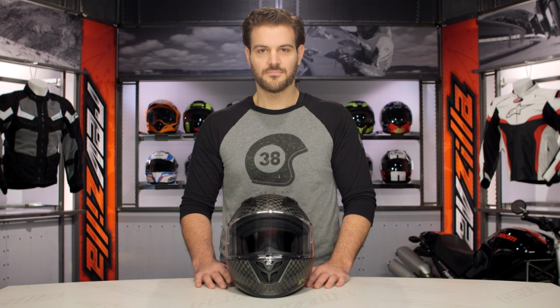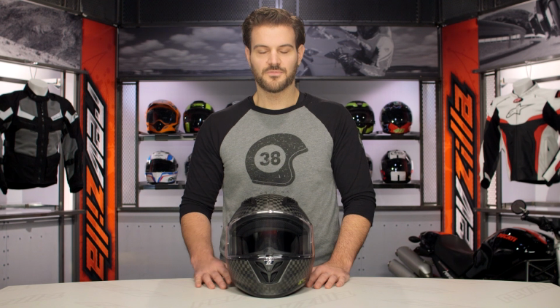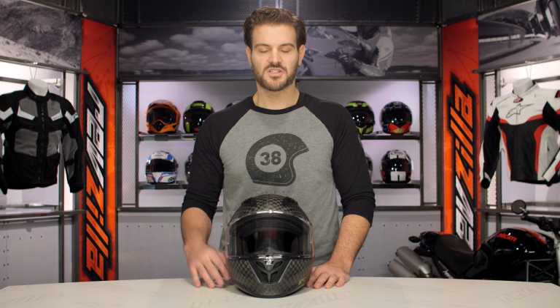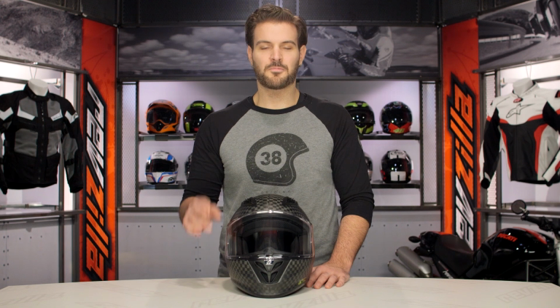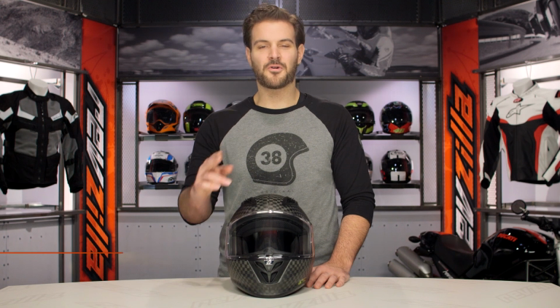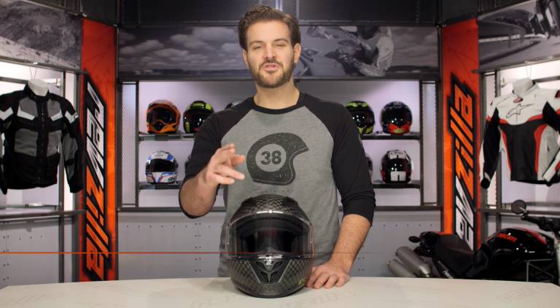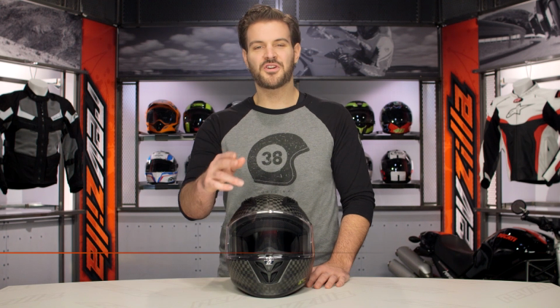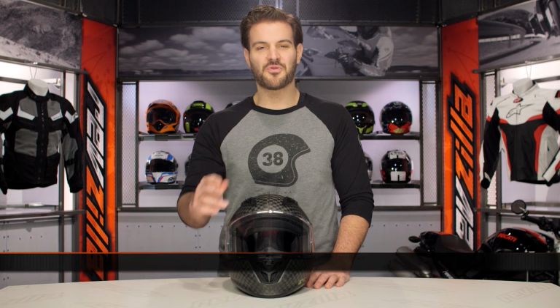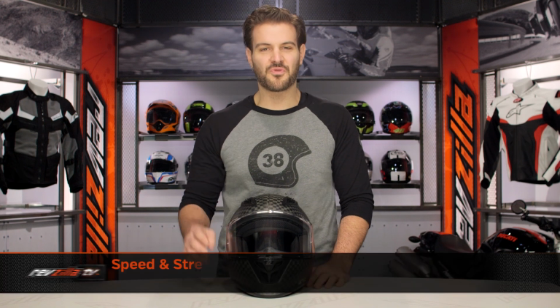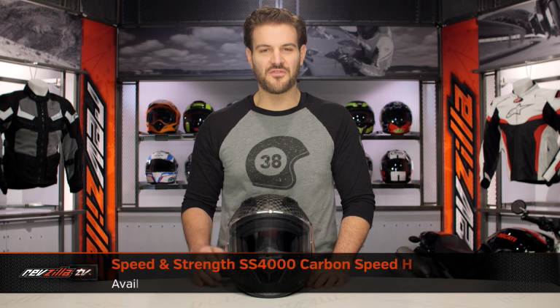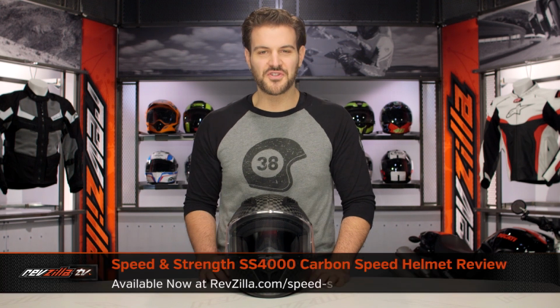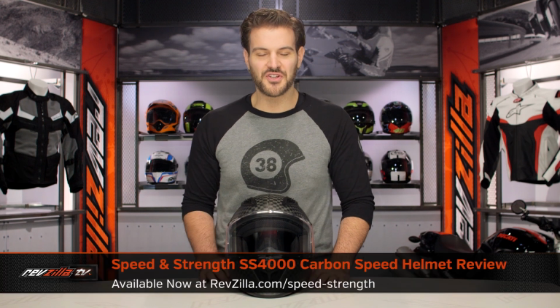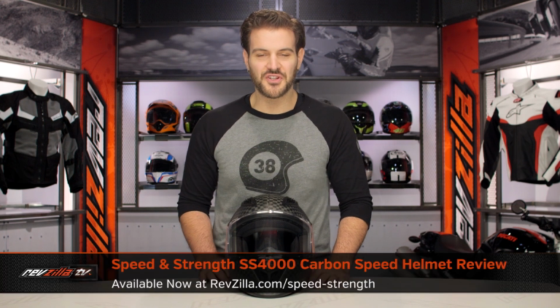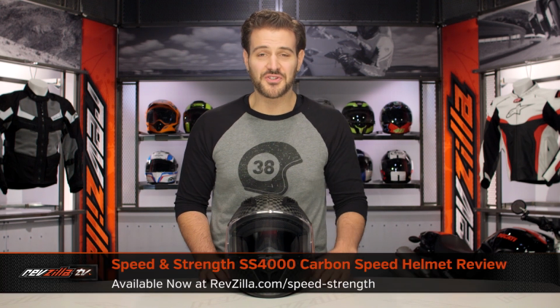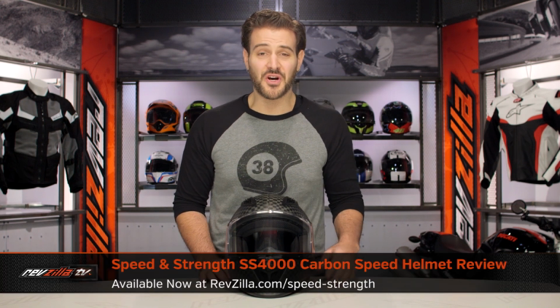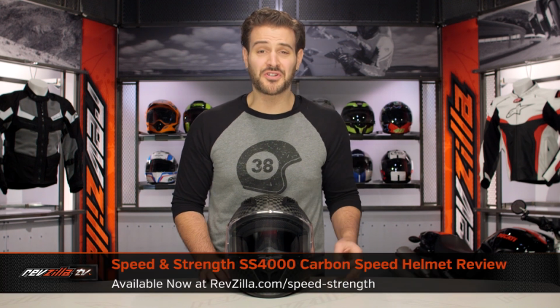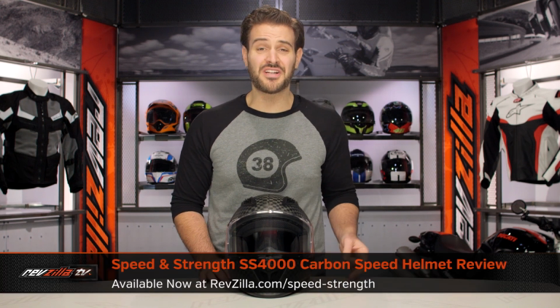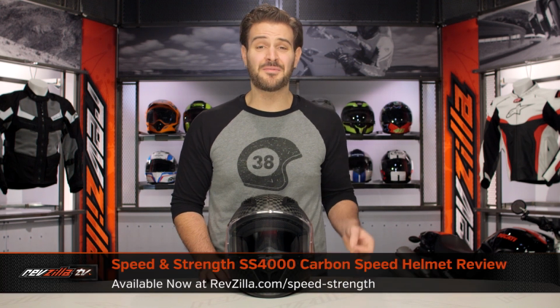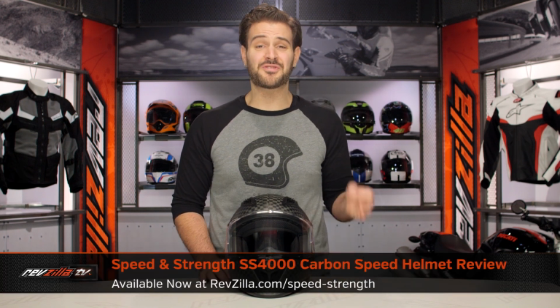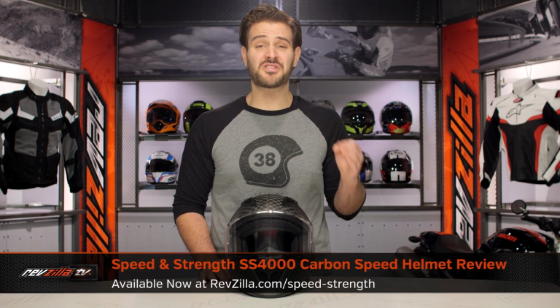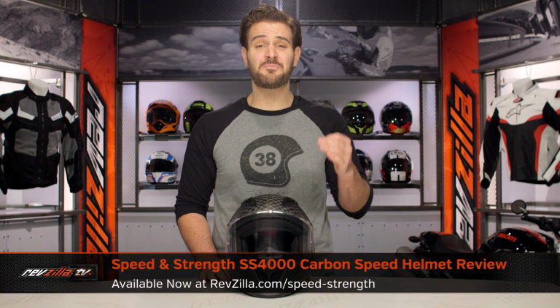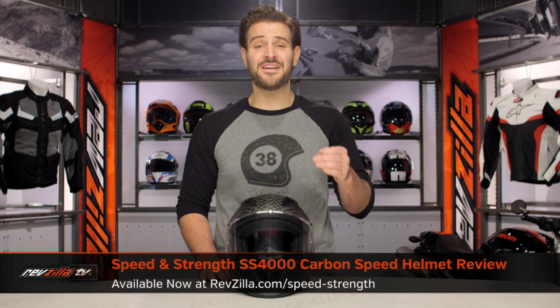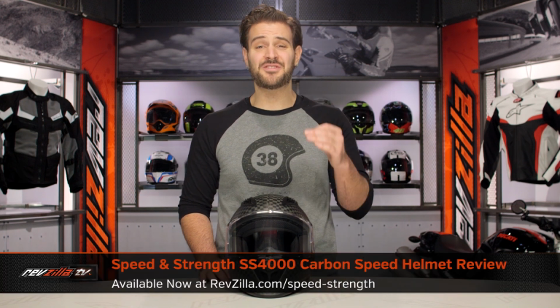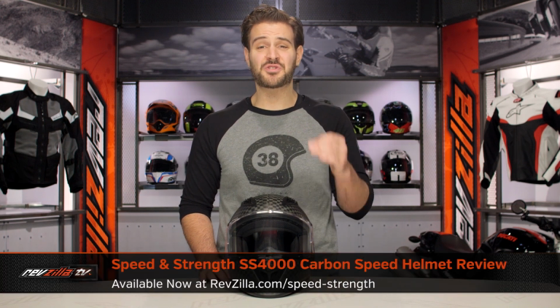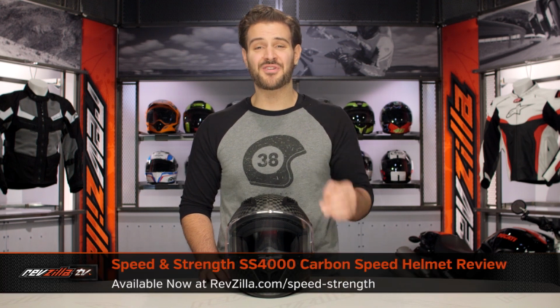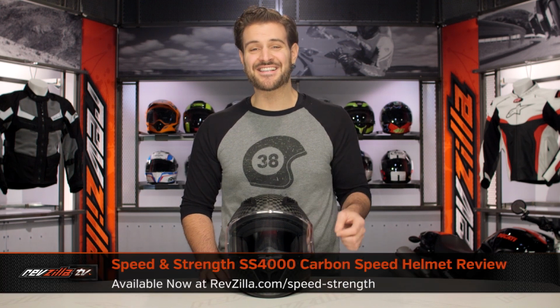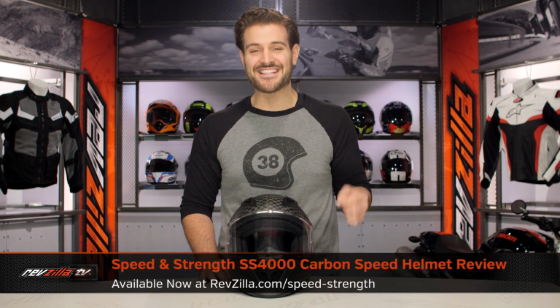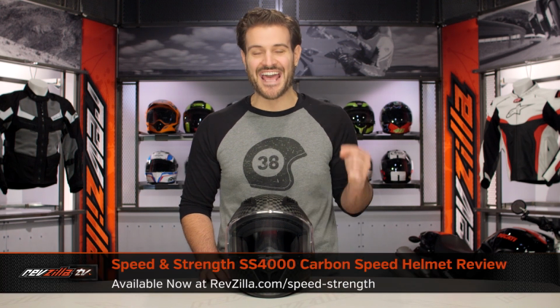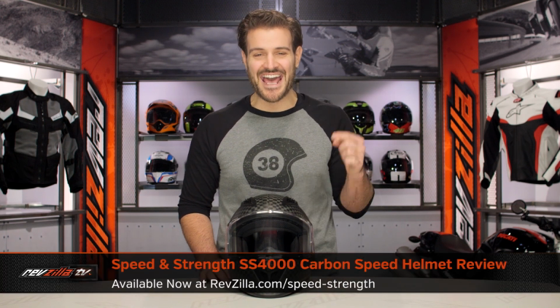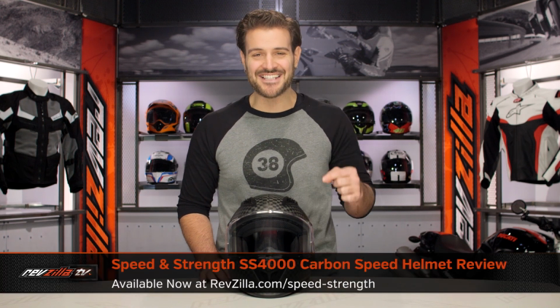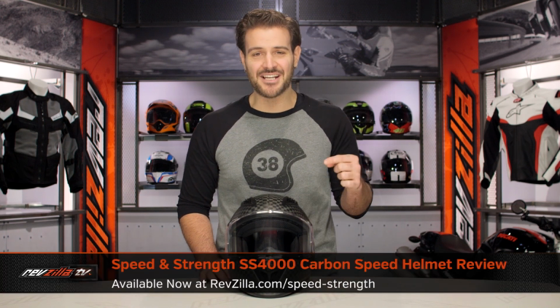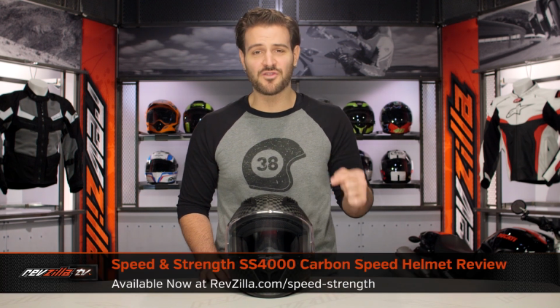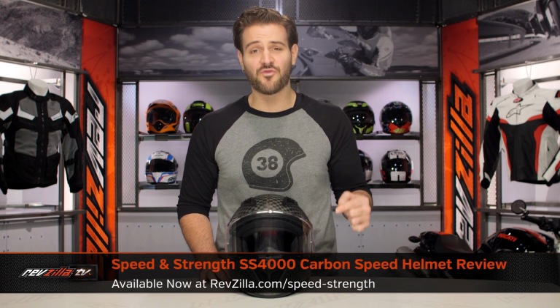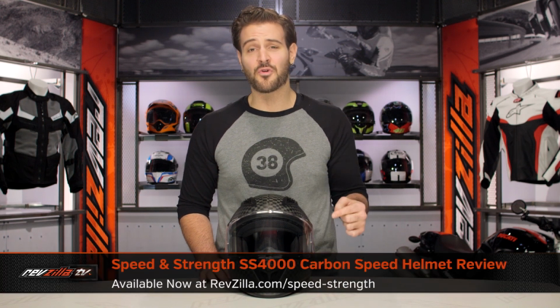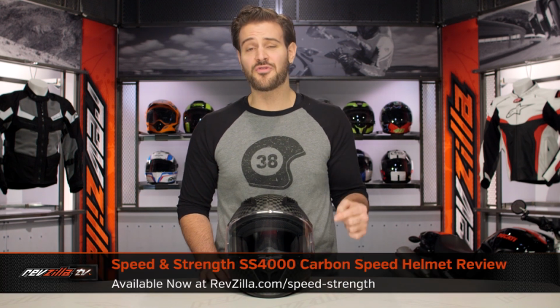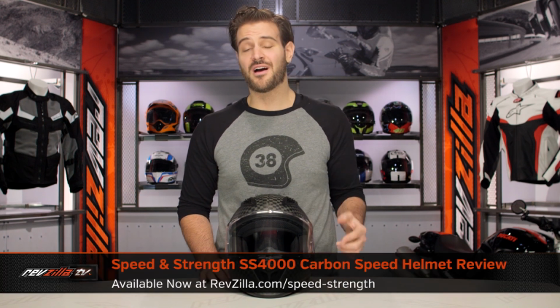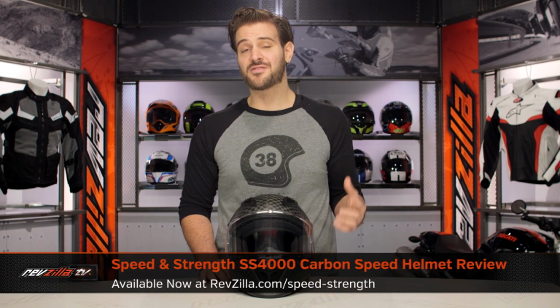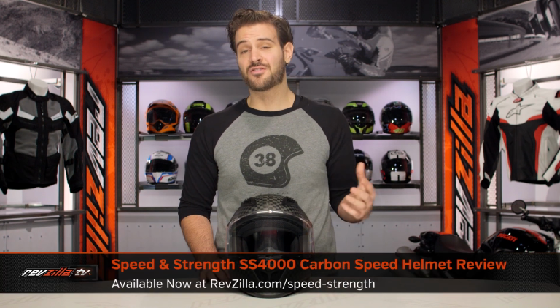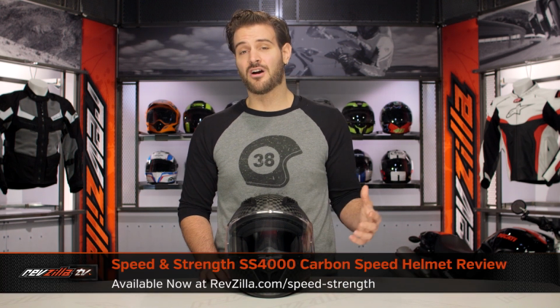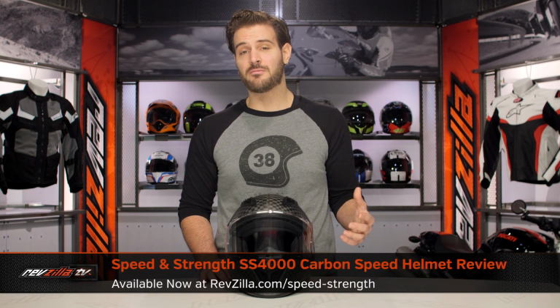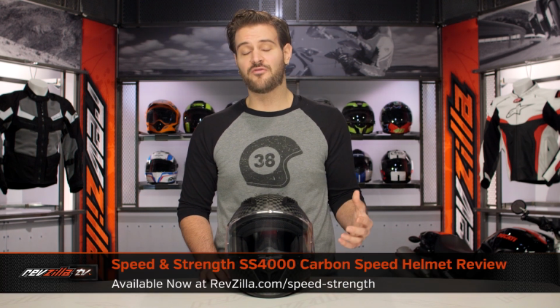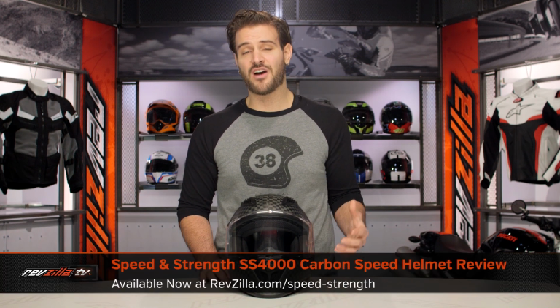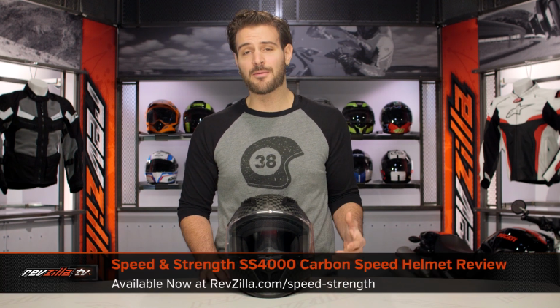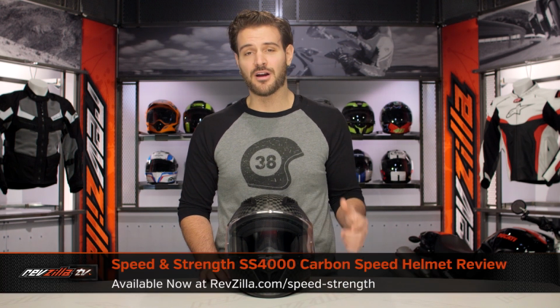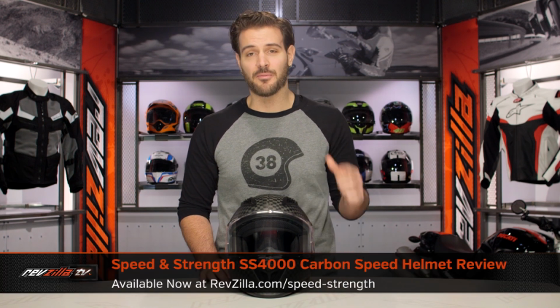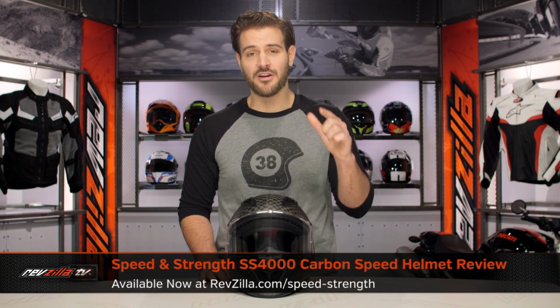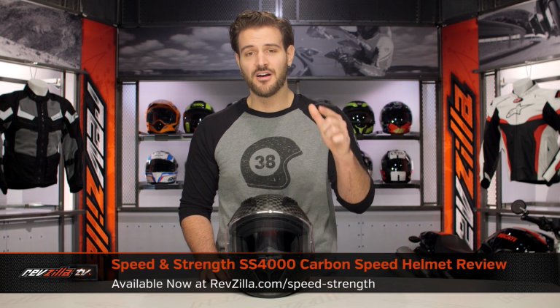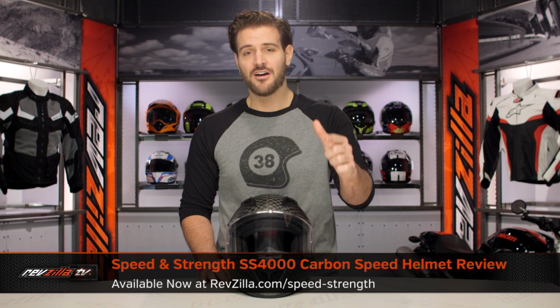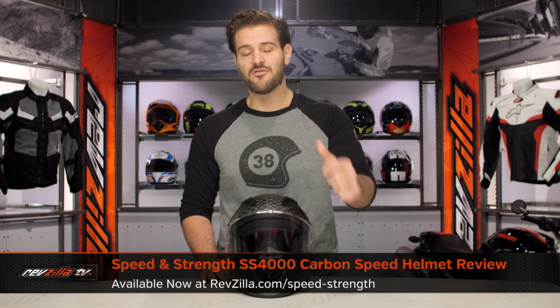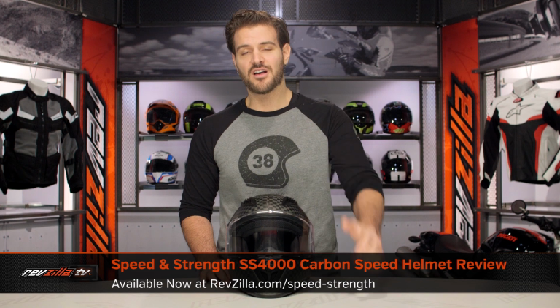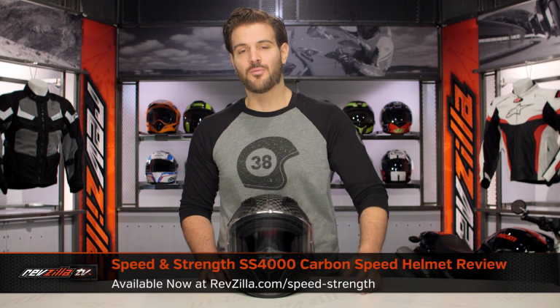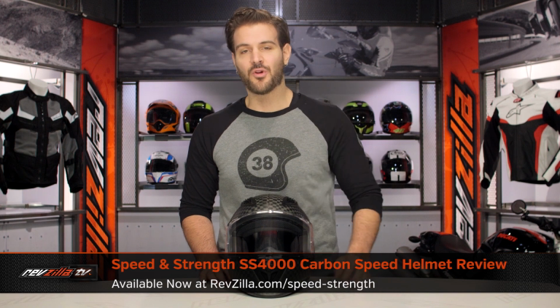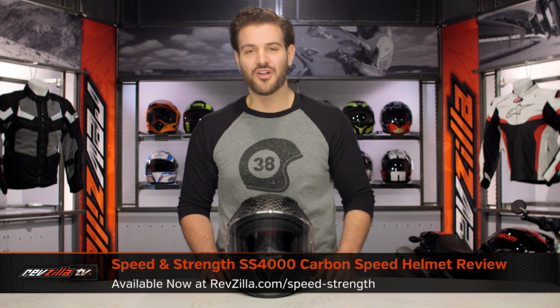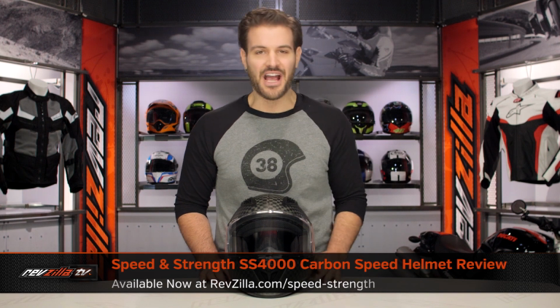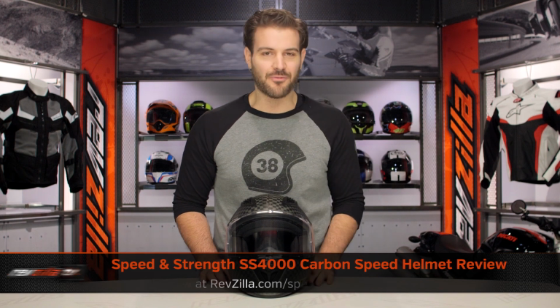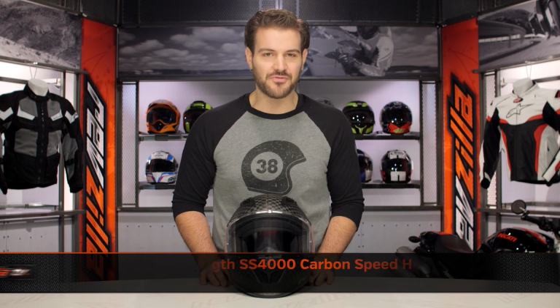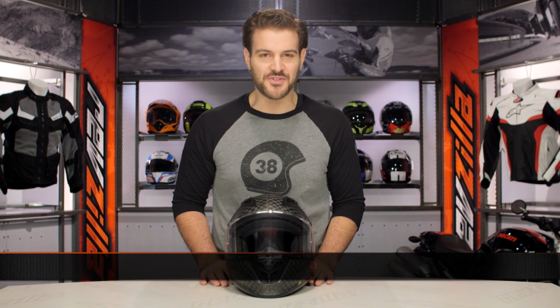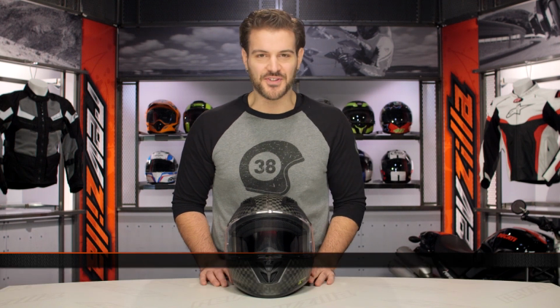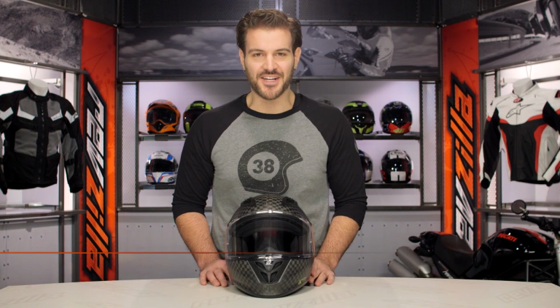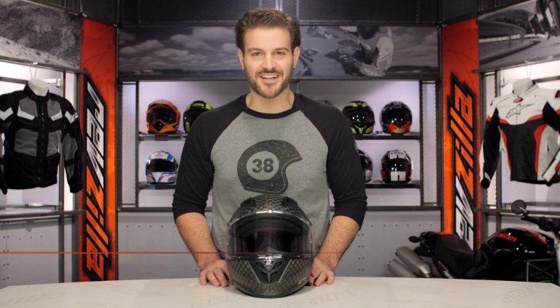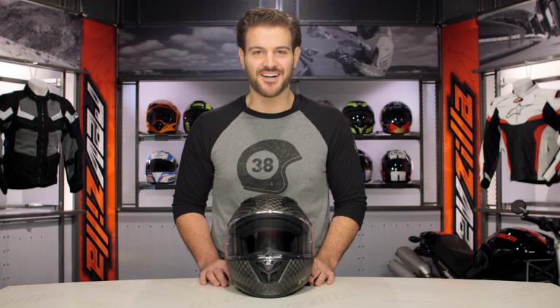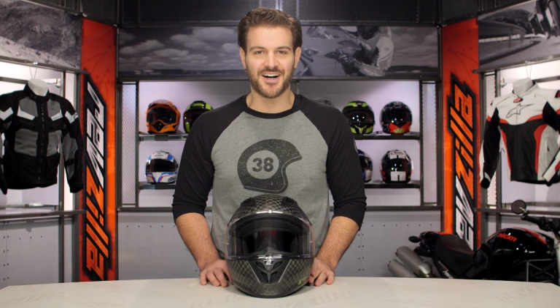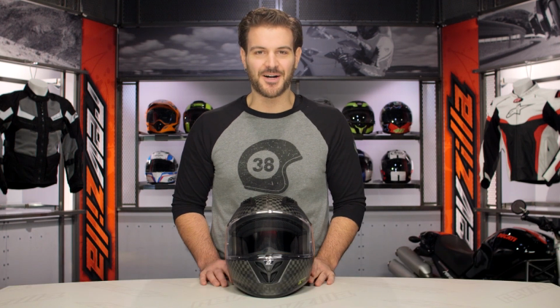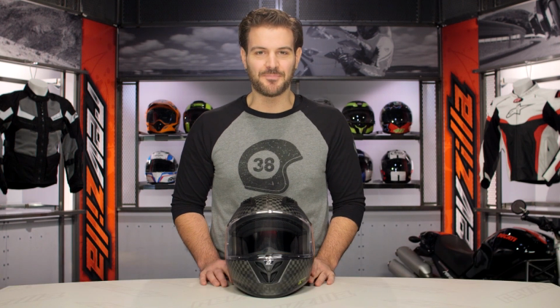Spurgeon here with RevZilla to talk to you today about the Speed and Strength SS4000 Carbon Fiber Helmet, available at RevZilla.com.